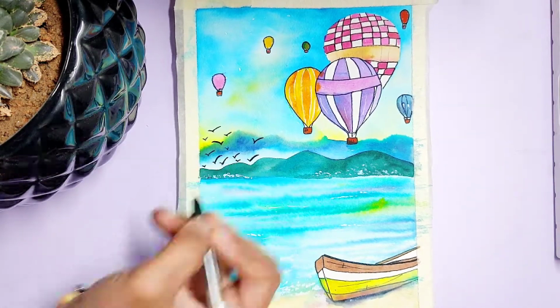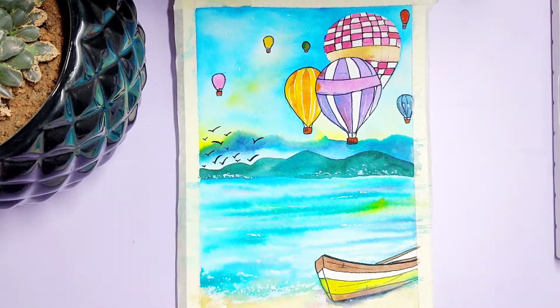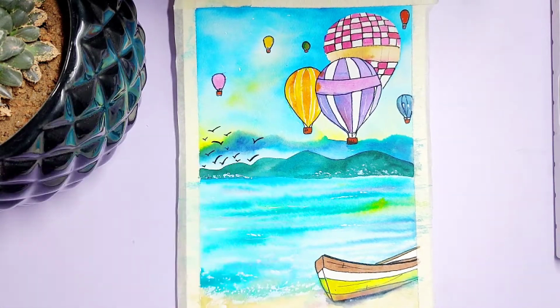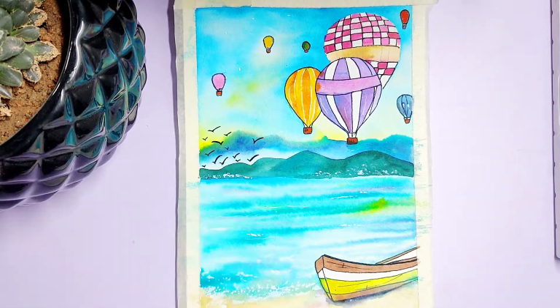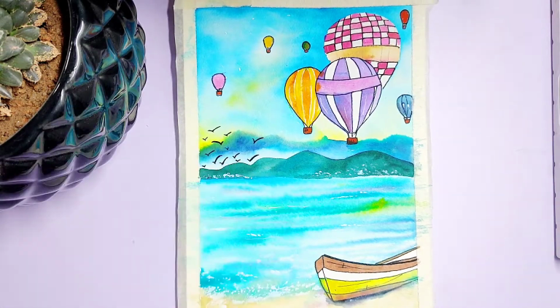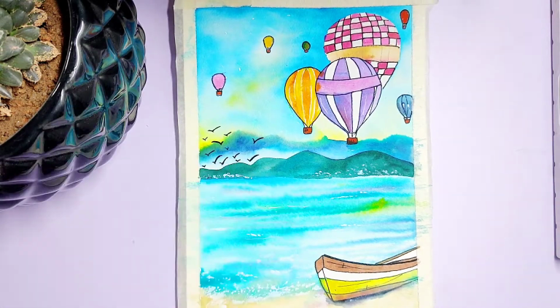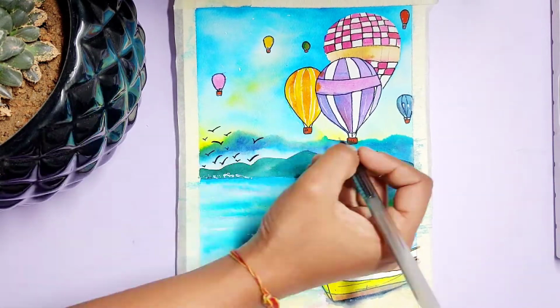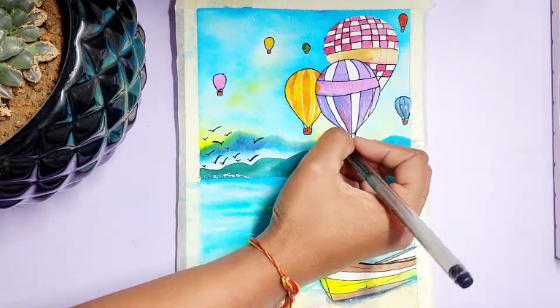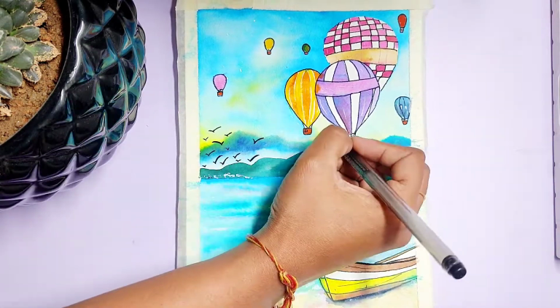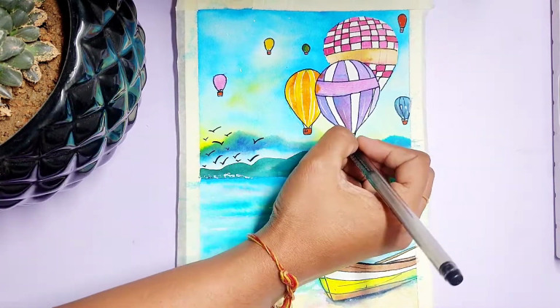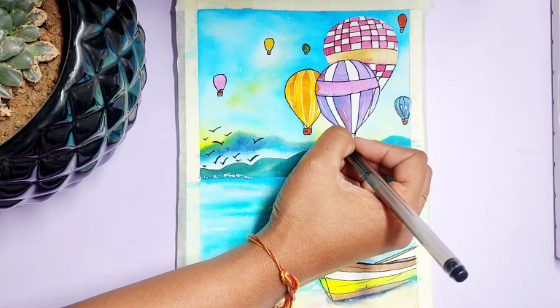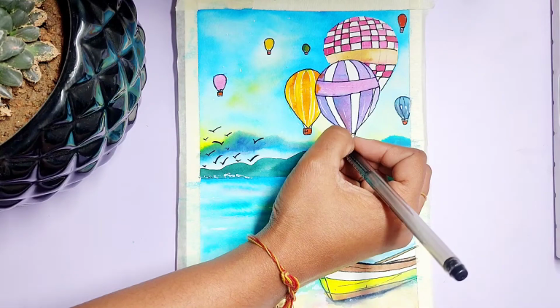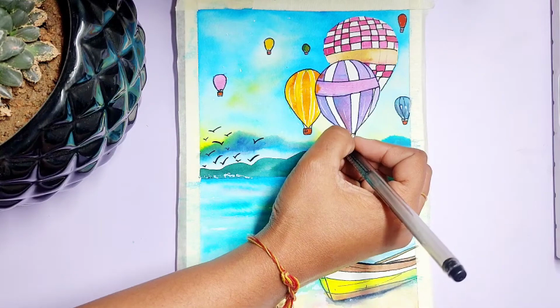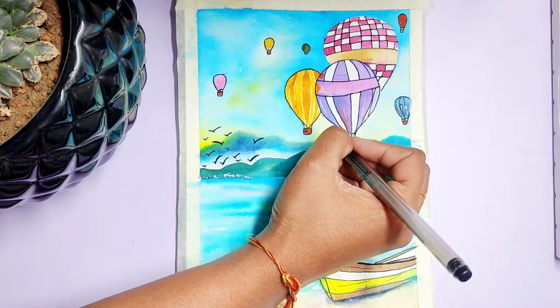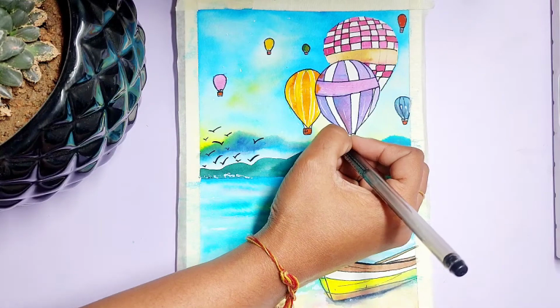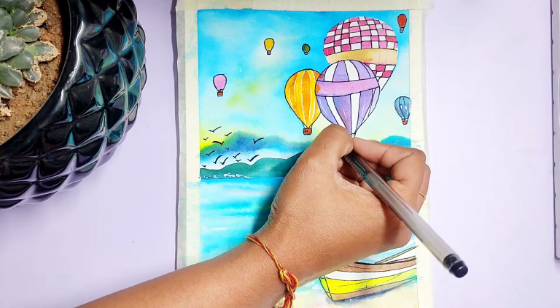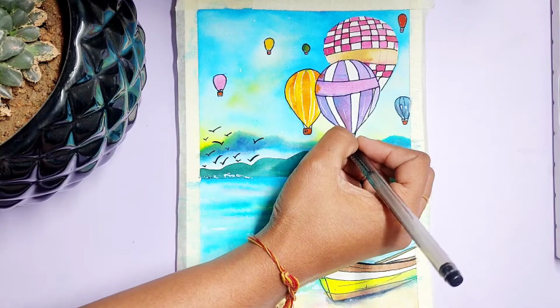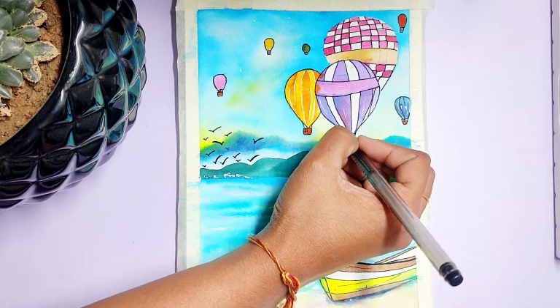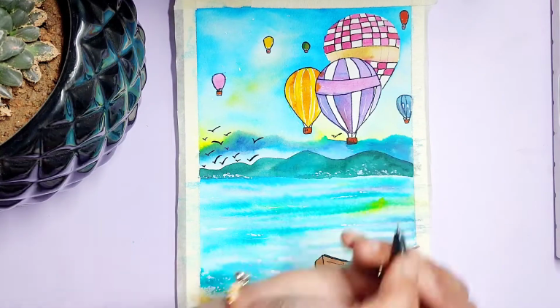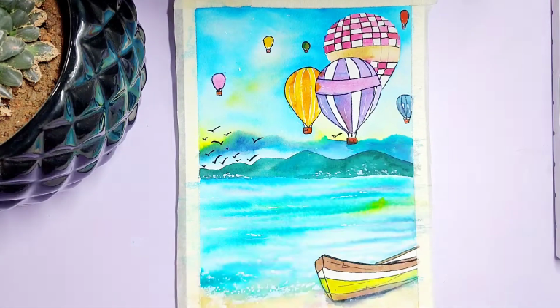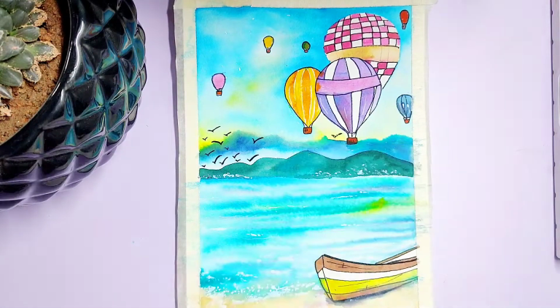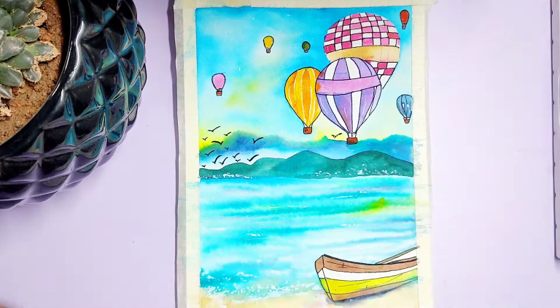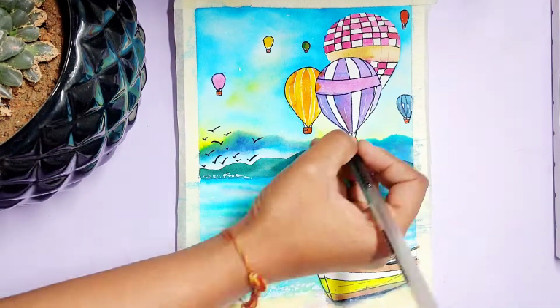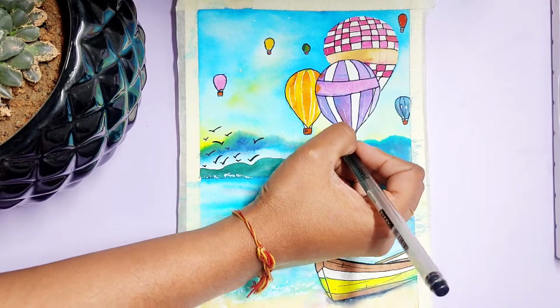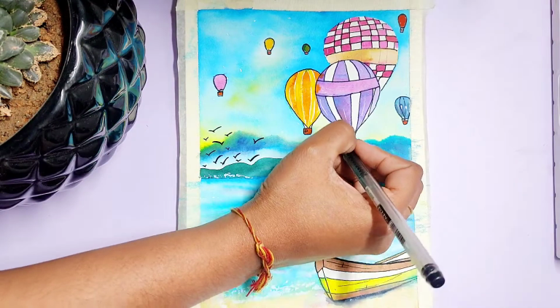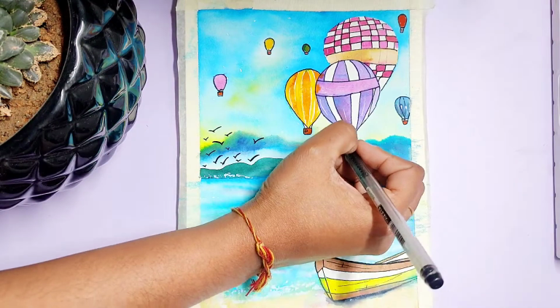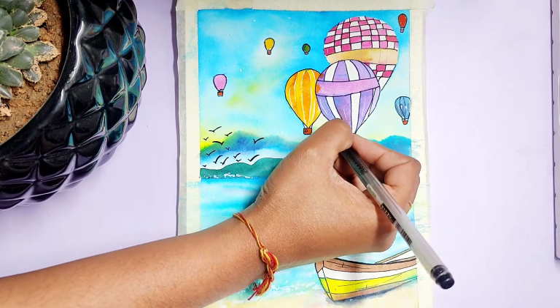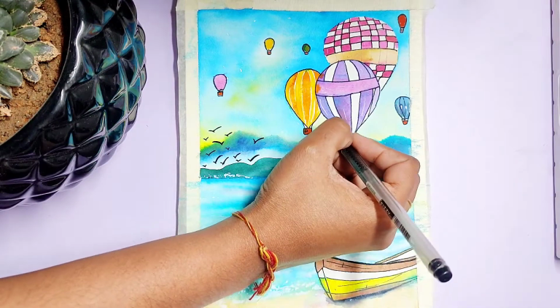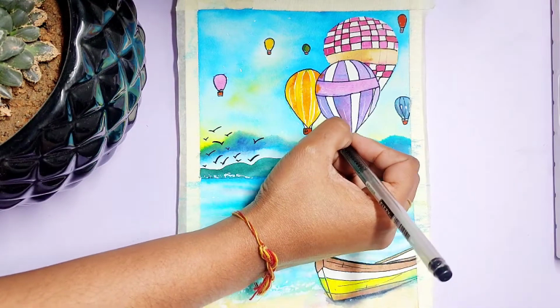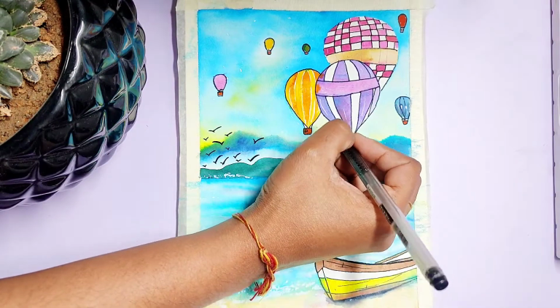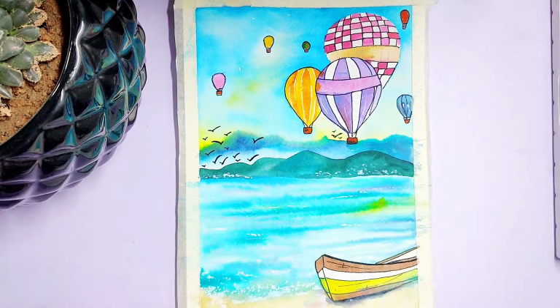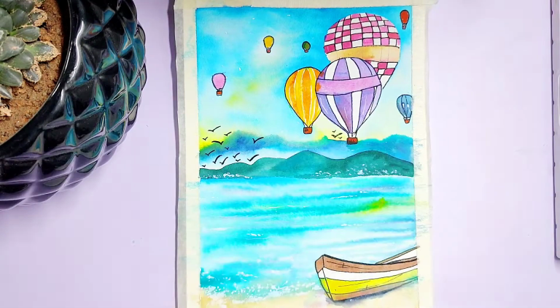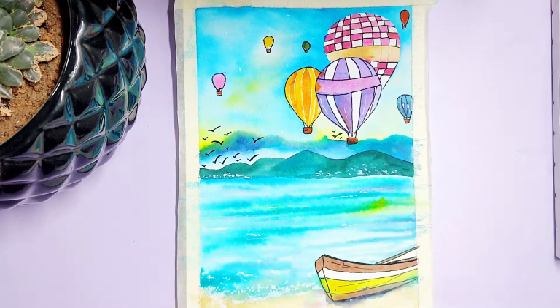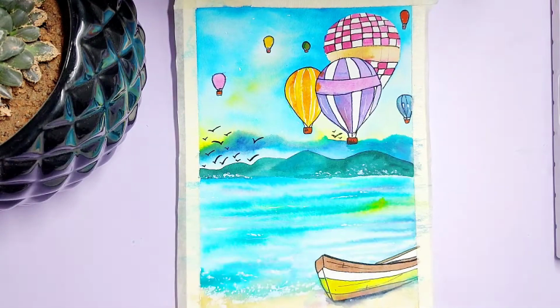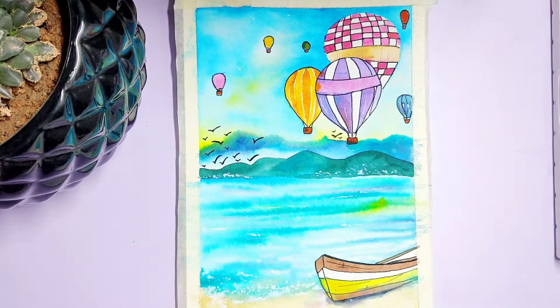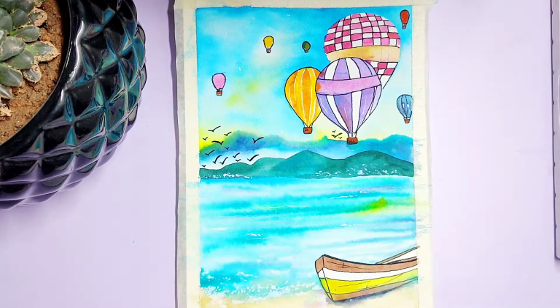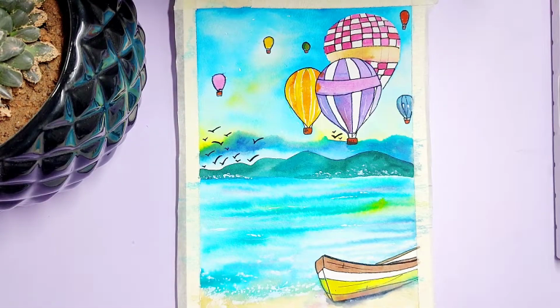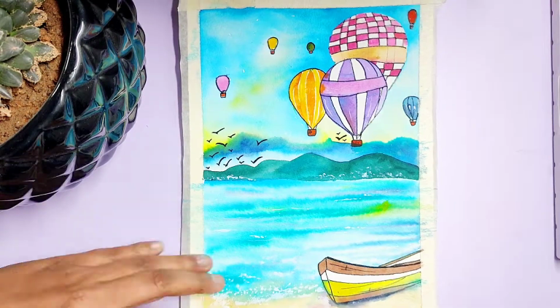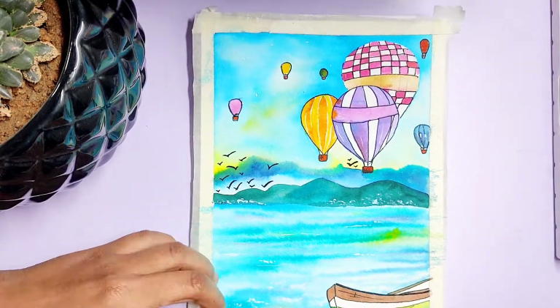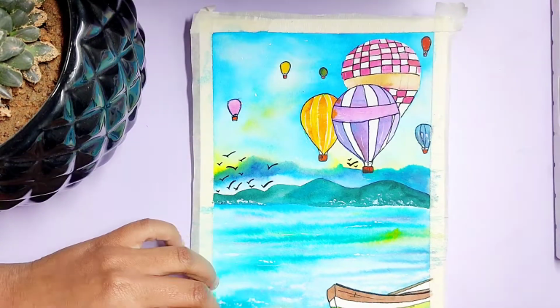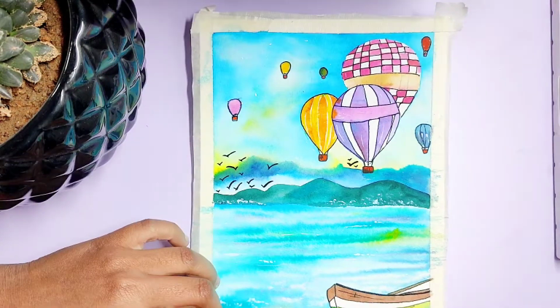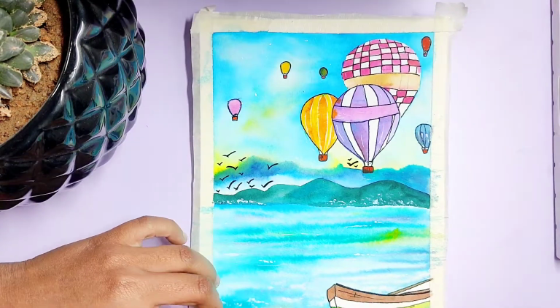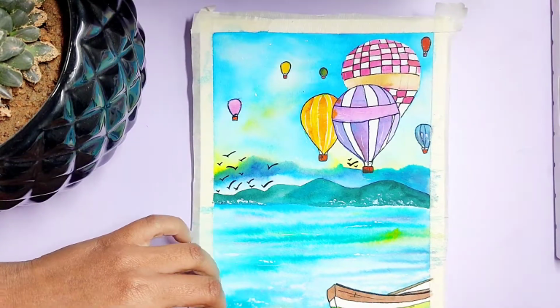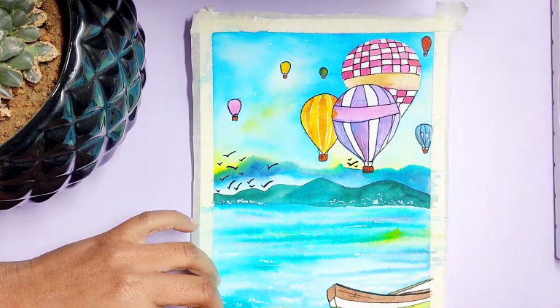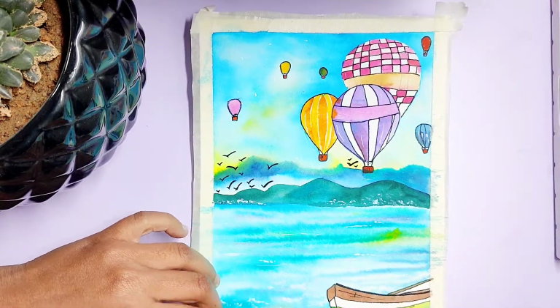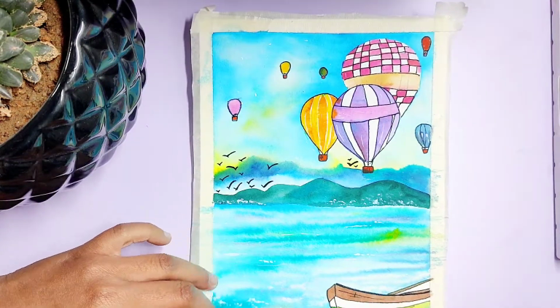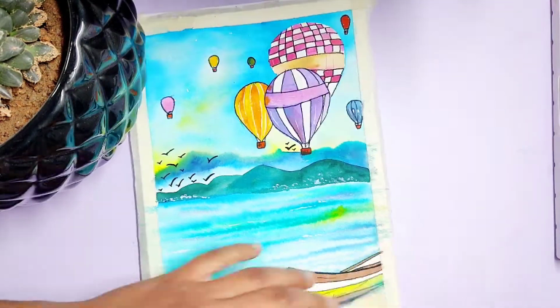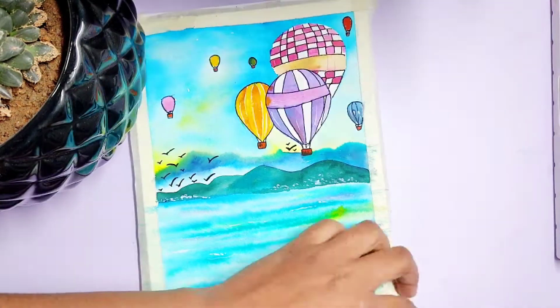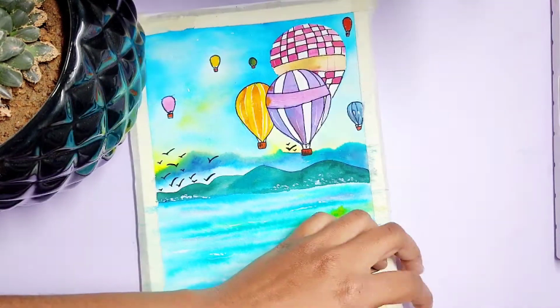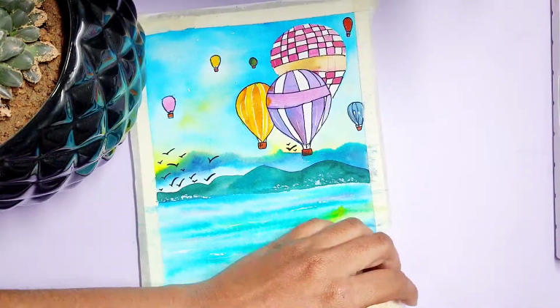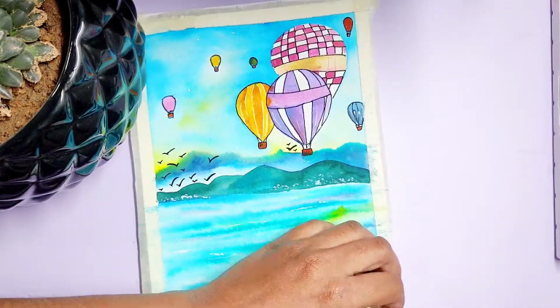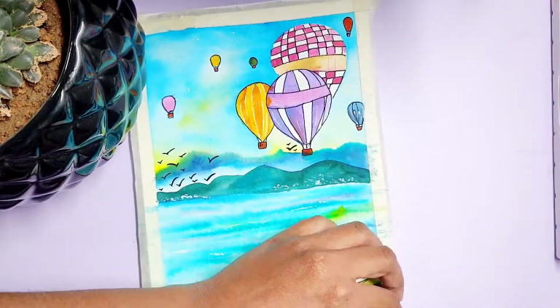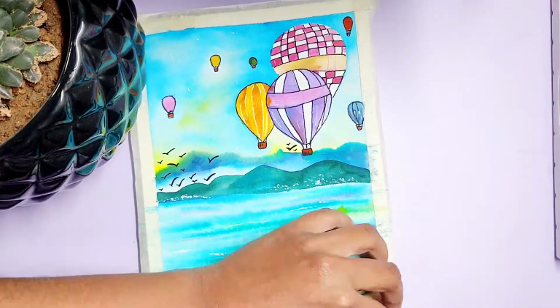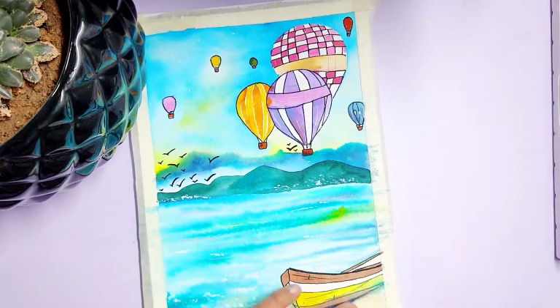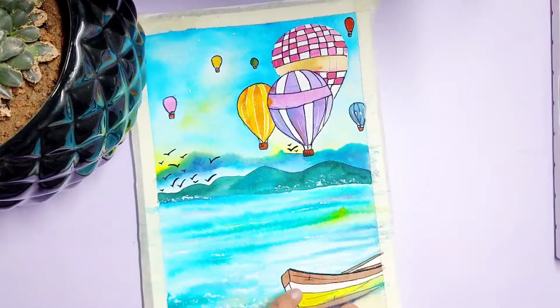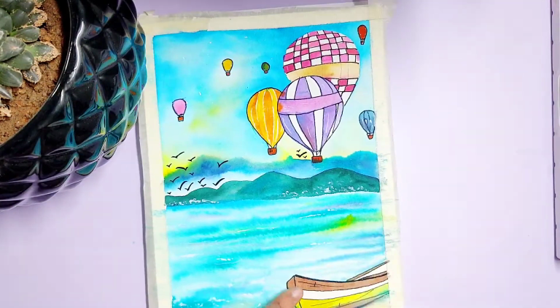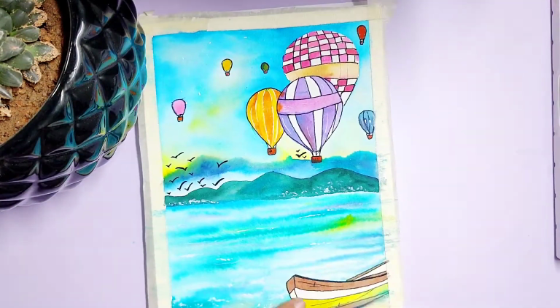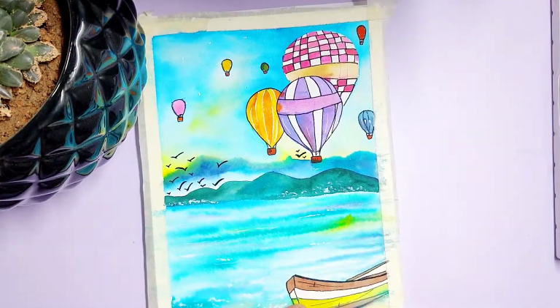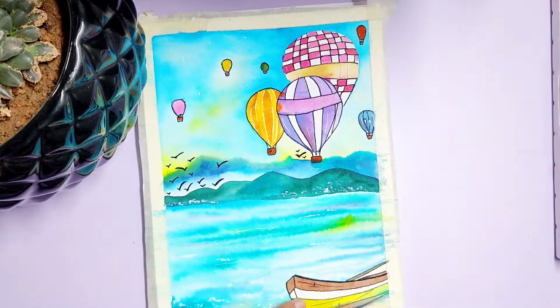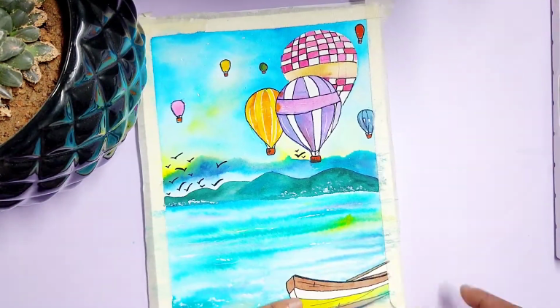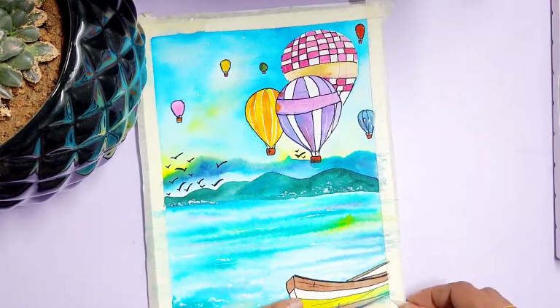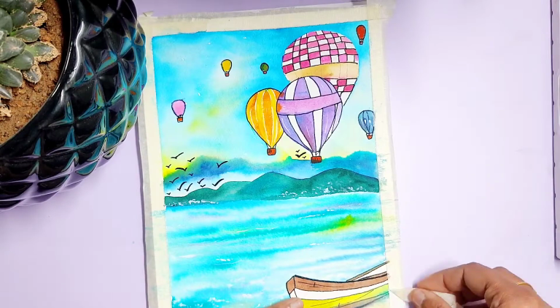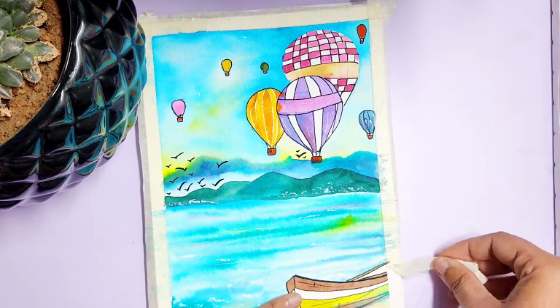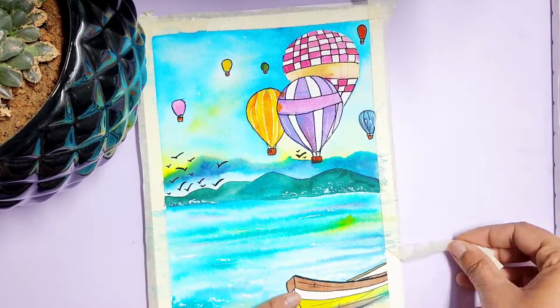Now we are almost done with our painting. Now it's time to remove our paper tape from the paper.